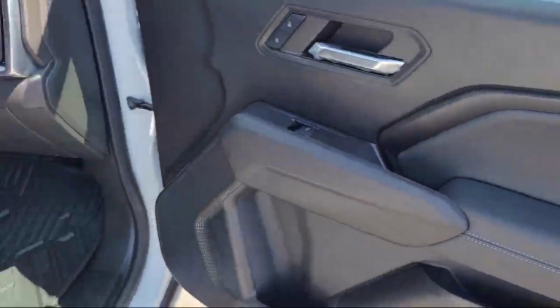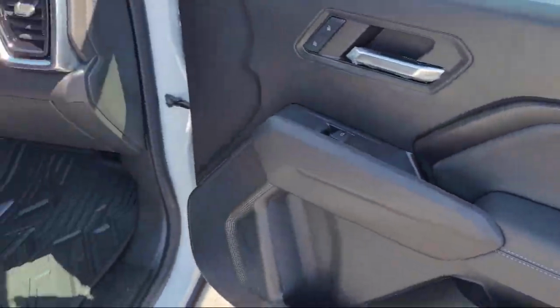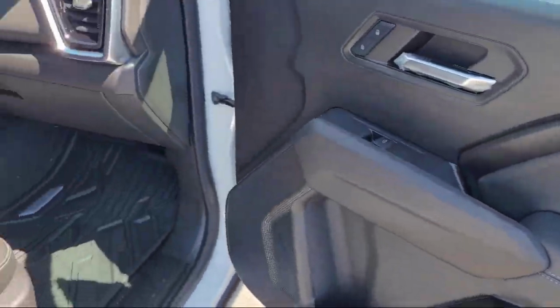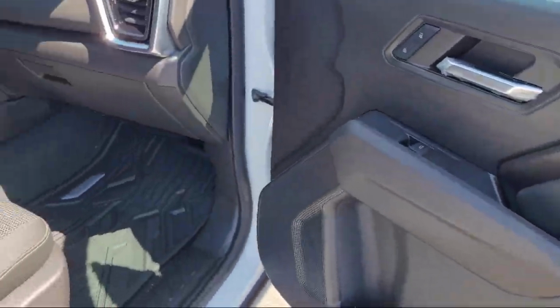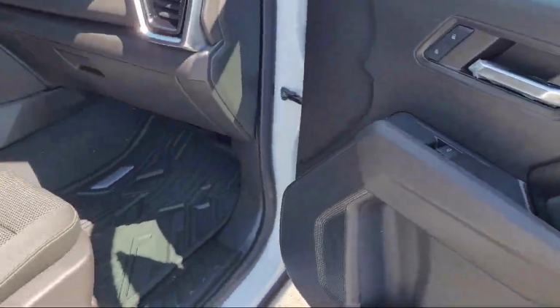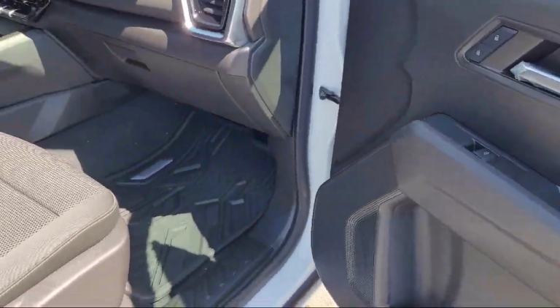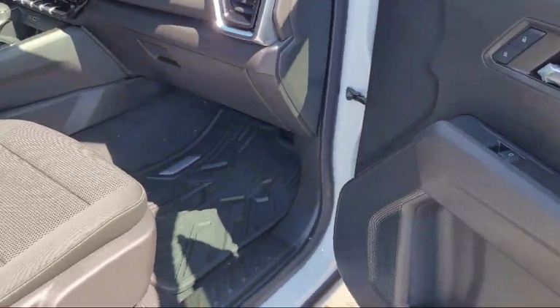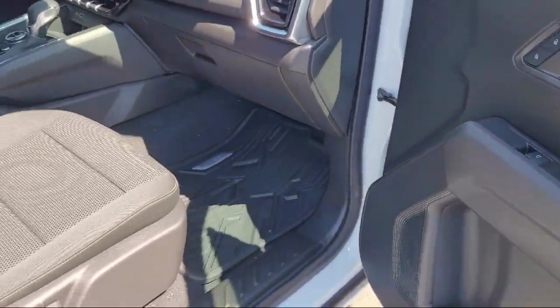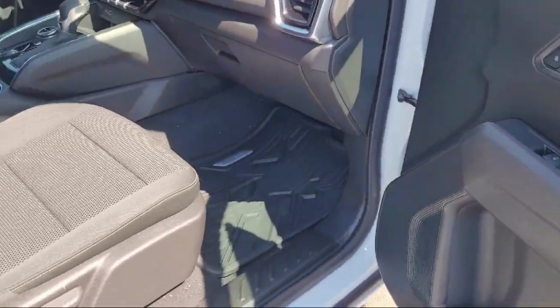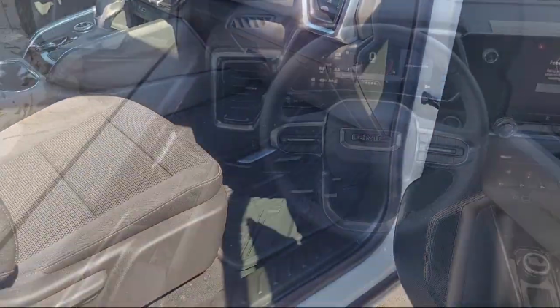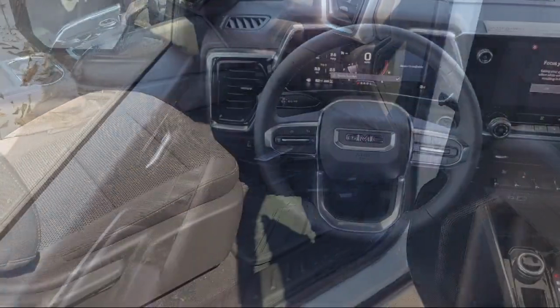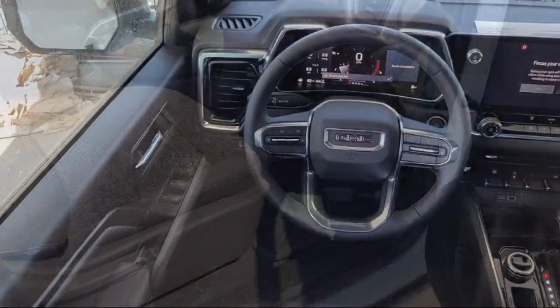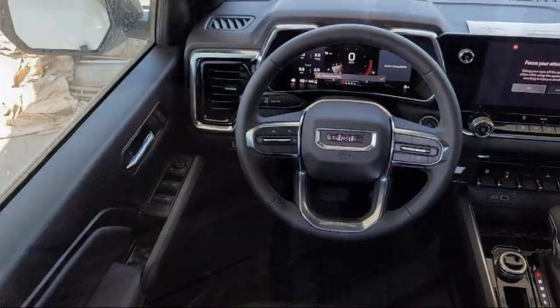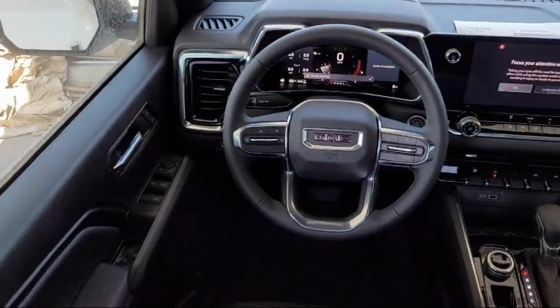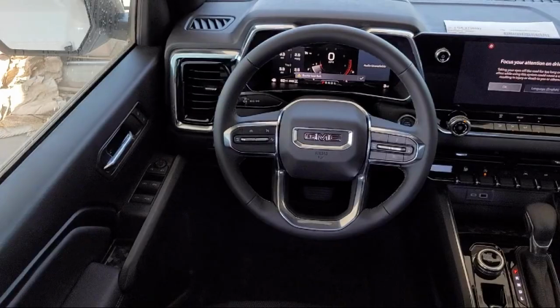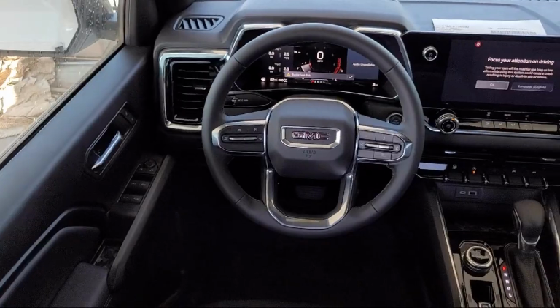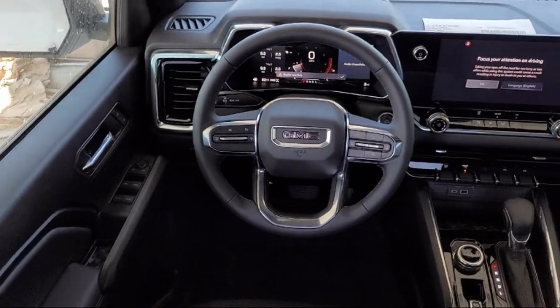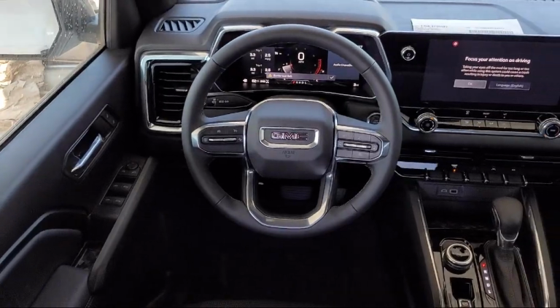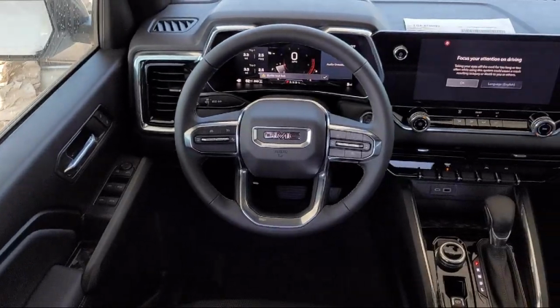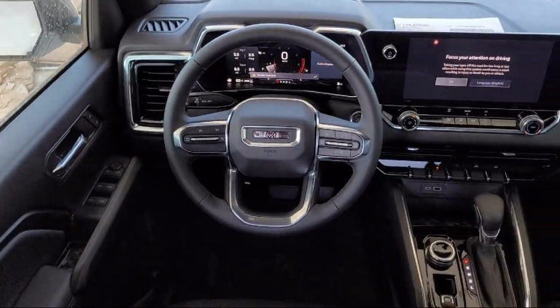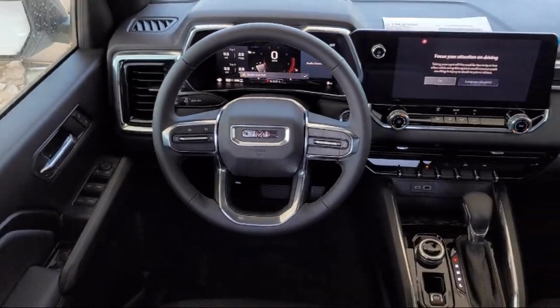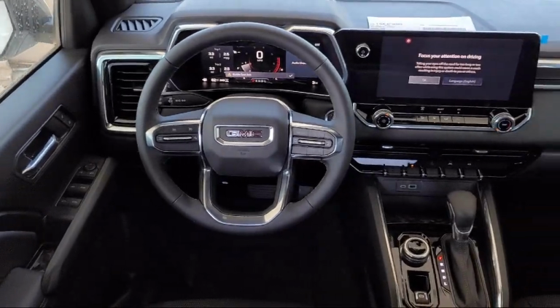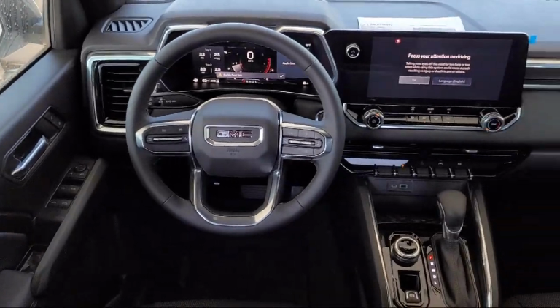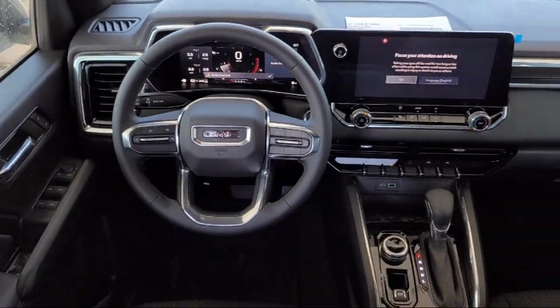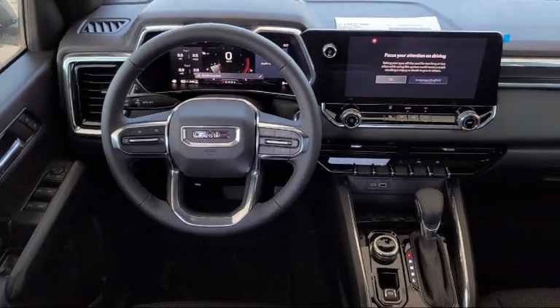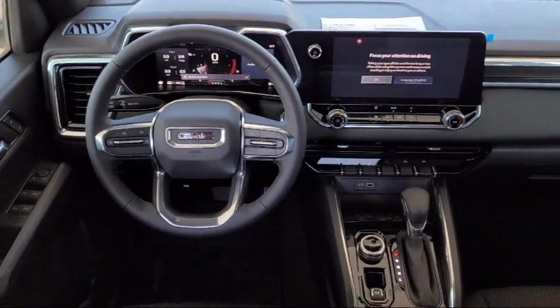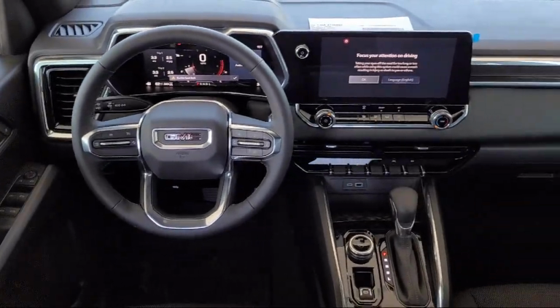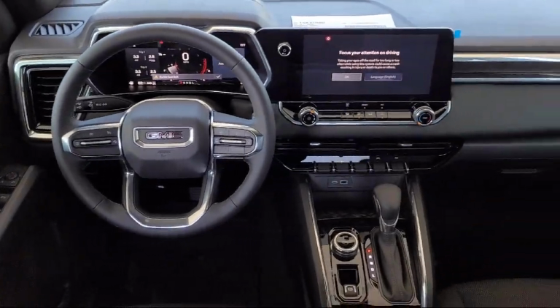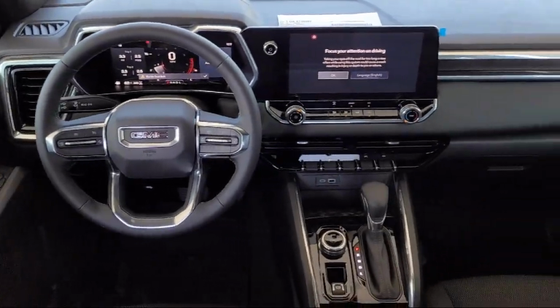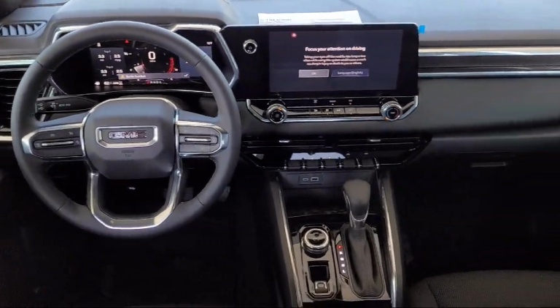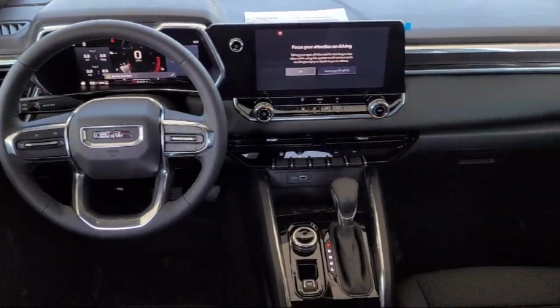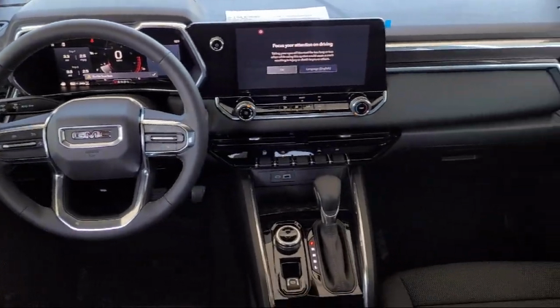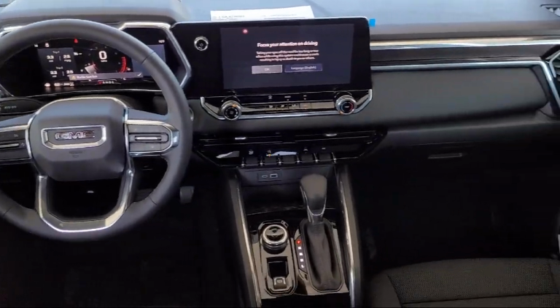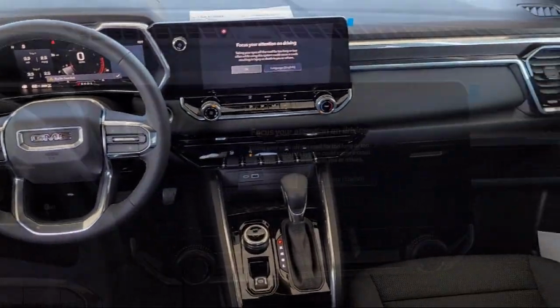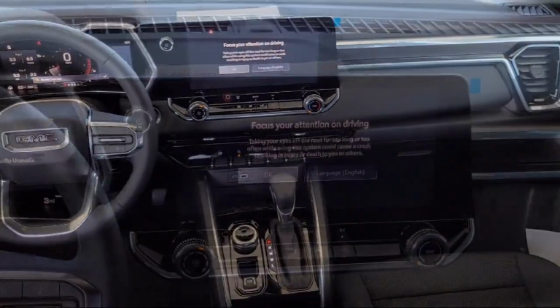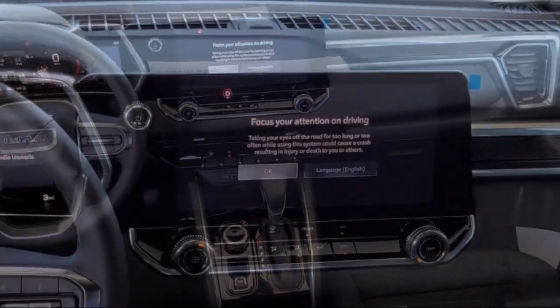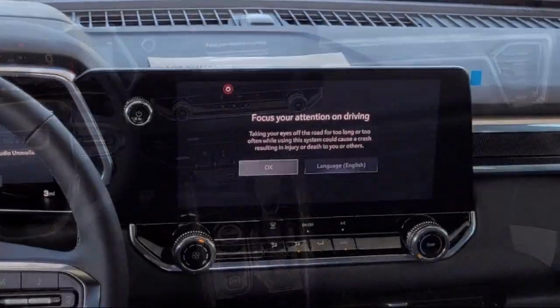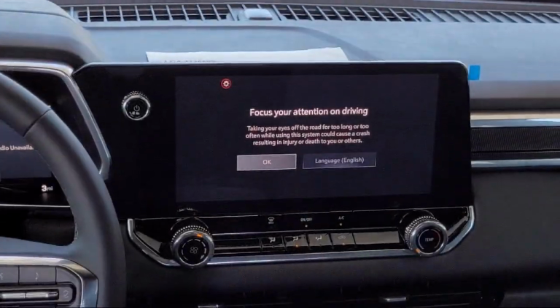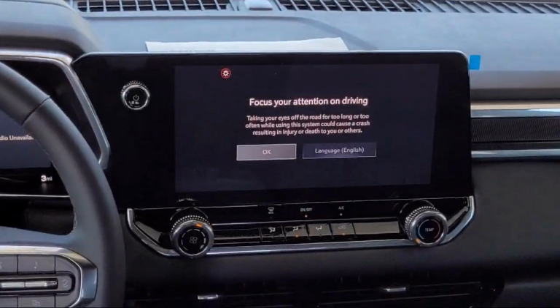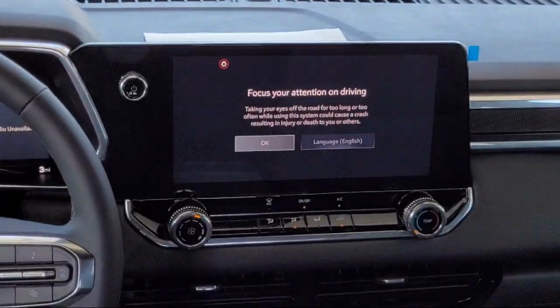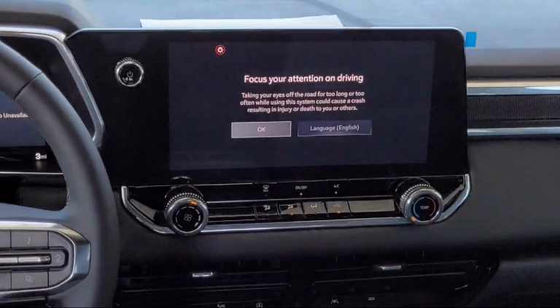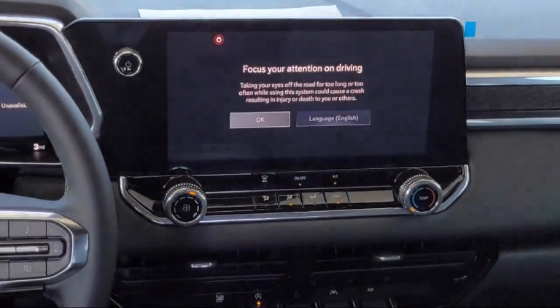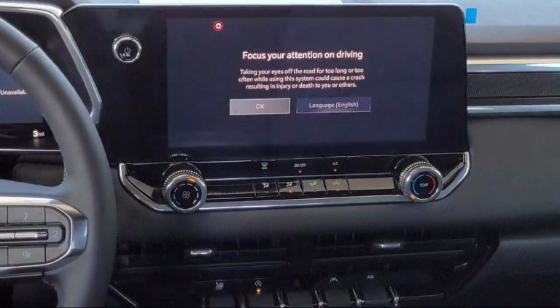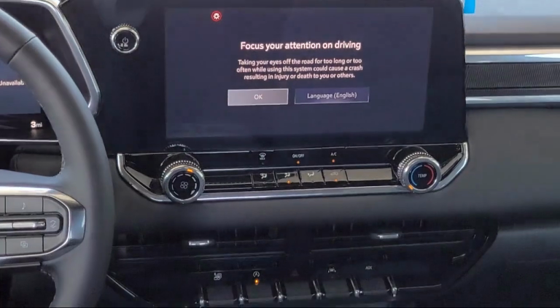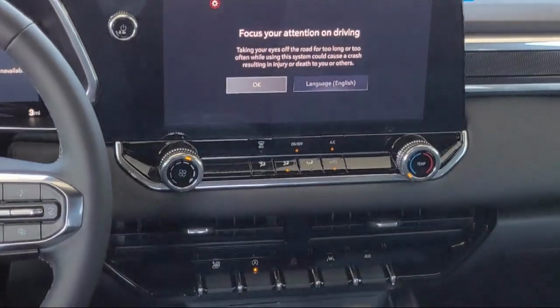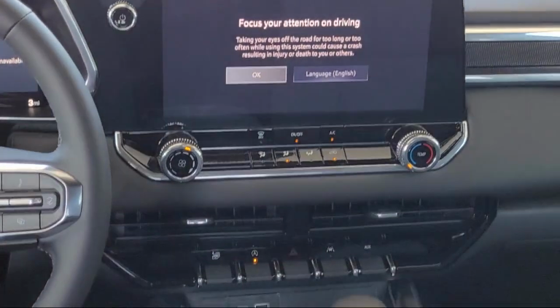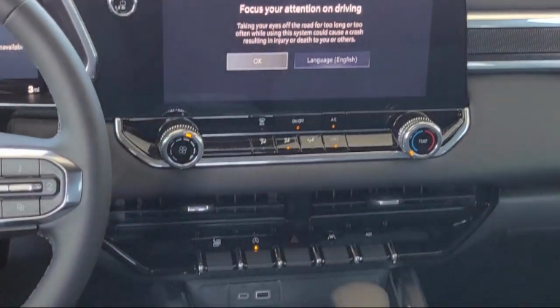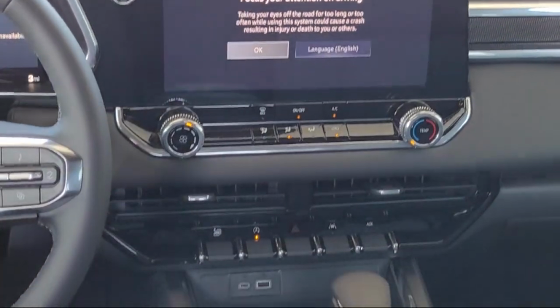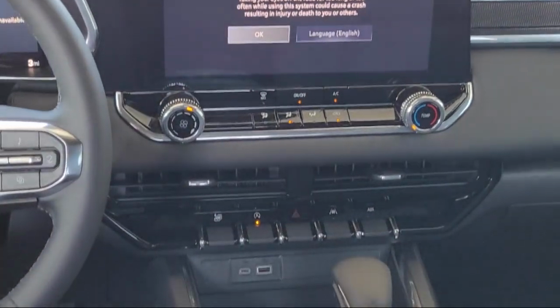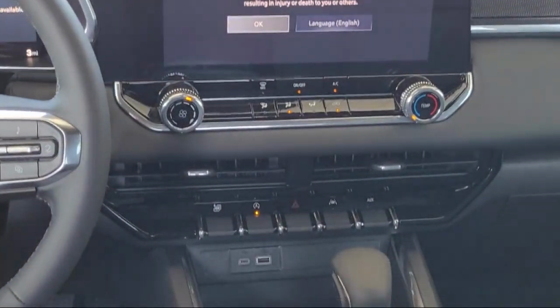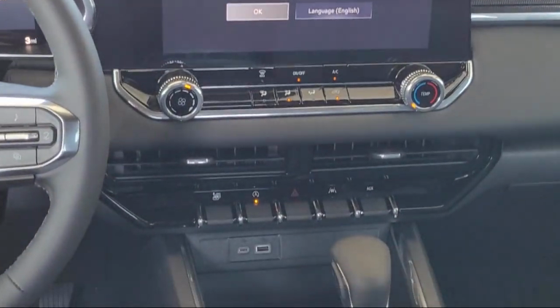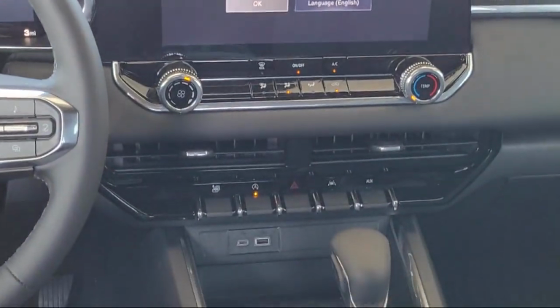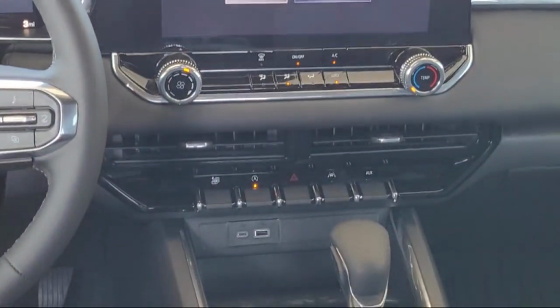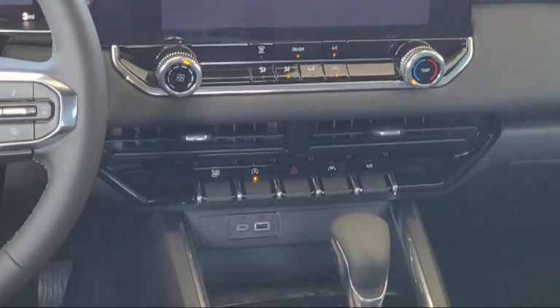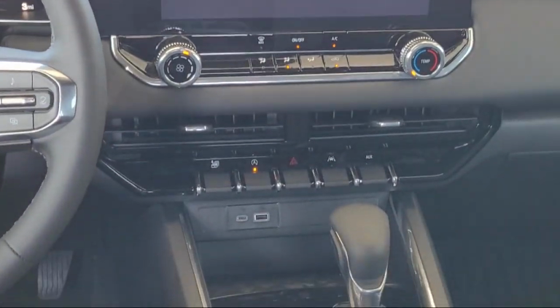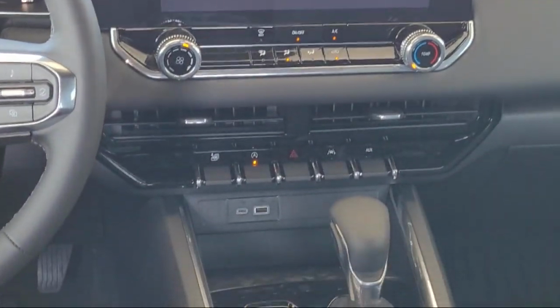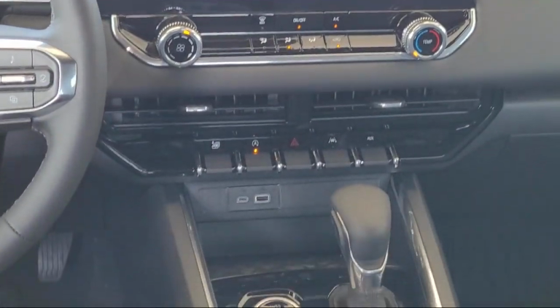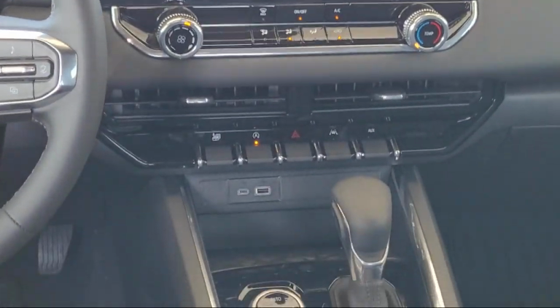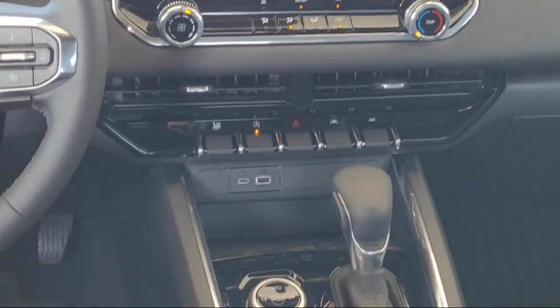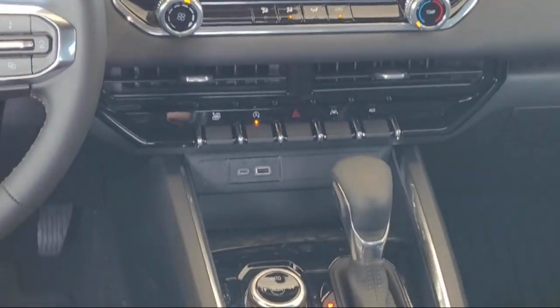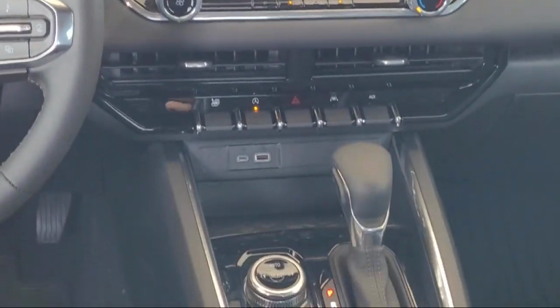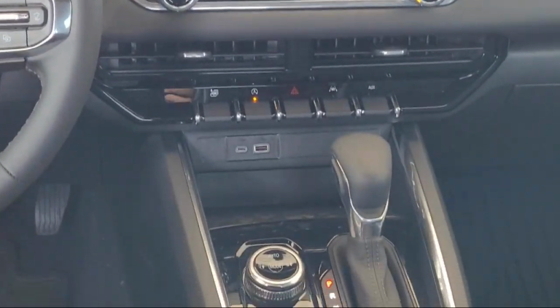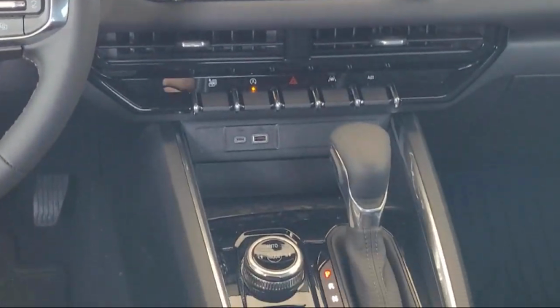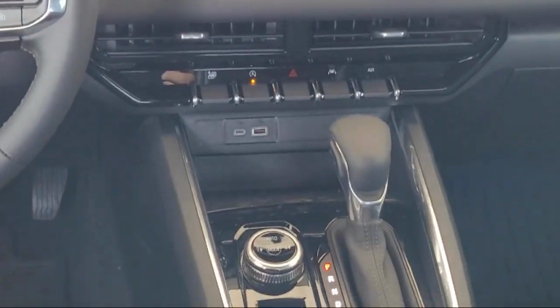It also features a four-way manual passenger seat adjuster, forward collision alert, automatic emergency braking, and automatic stop-start.